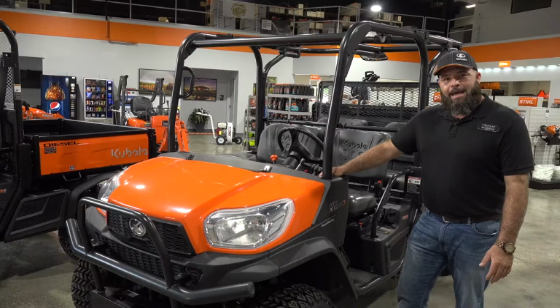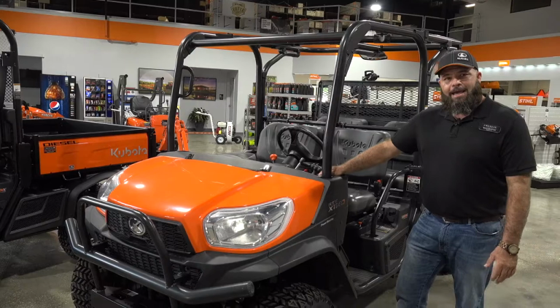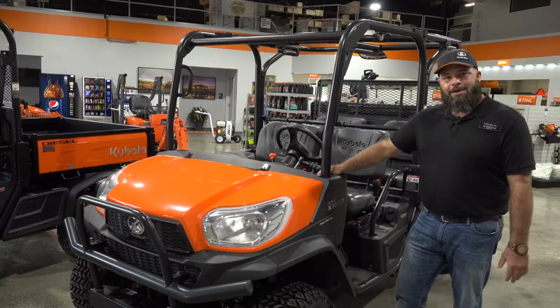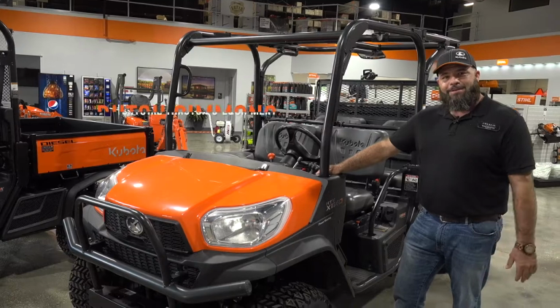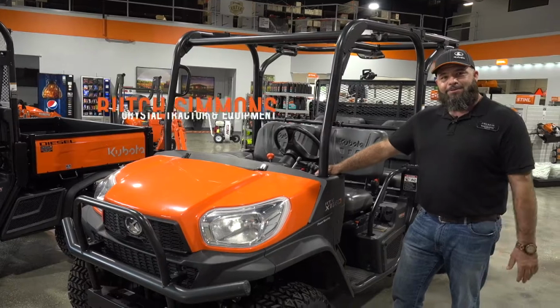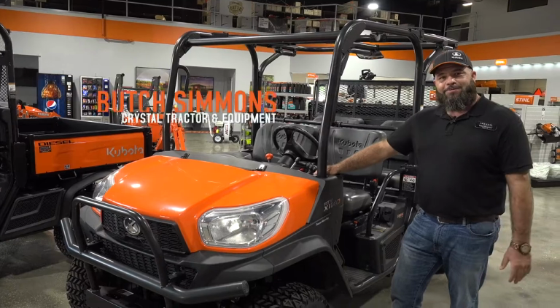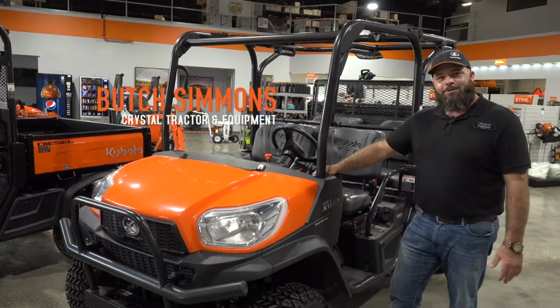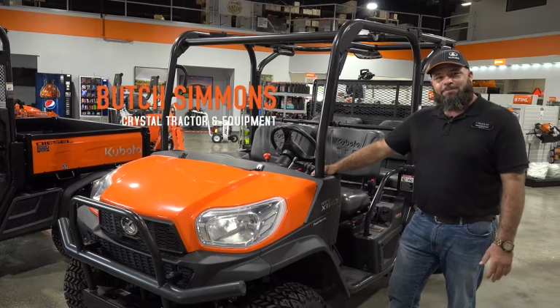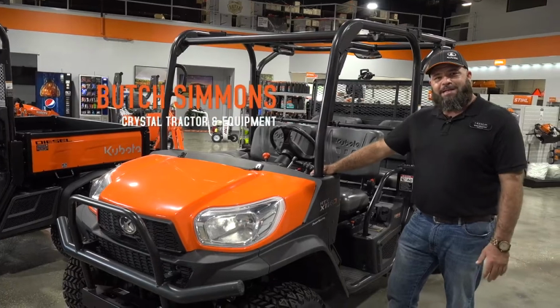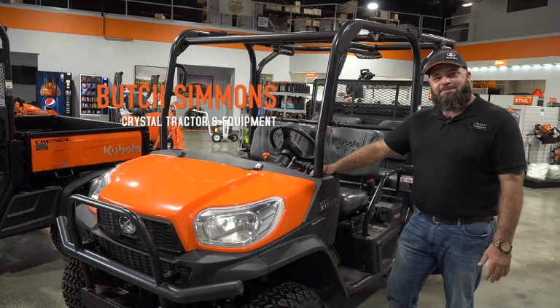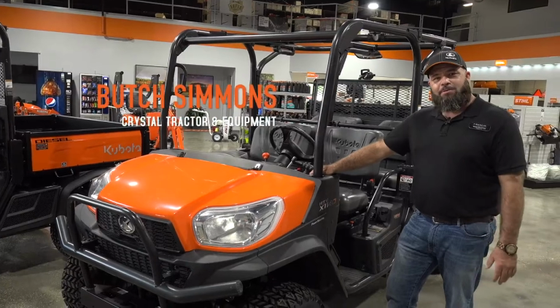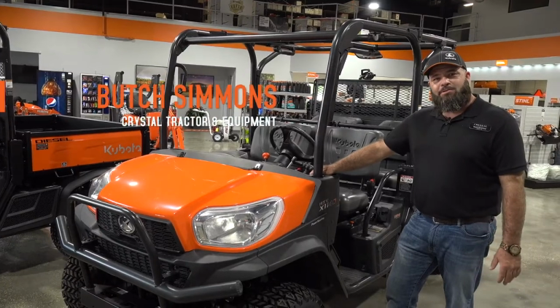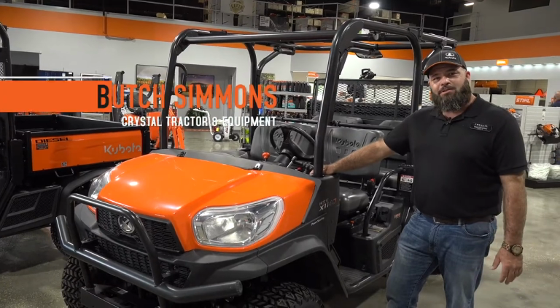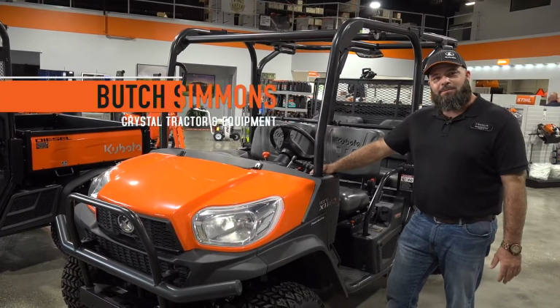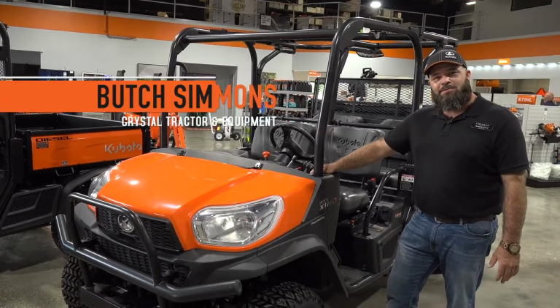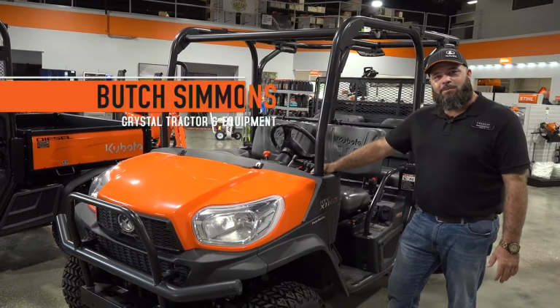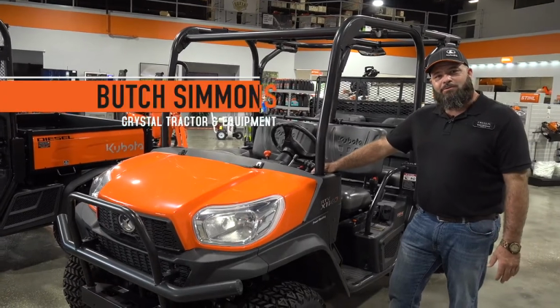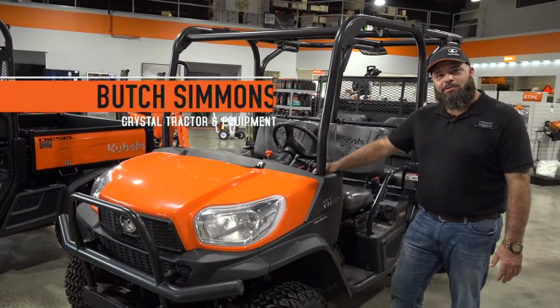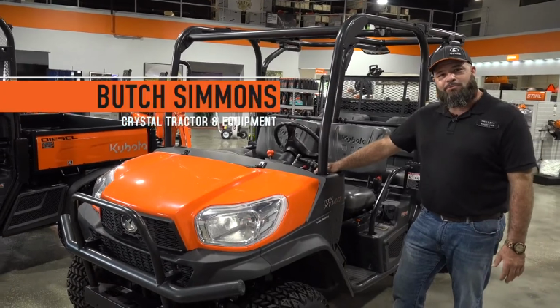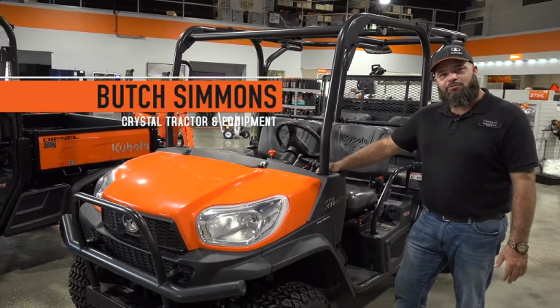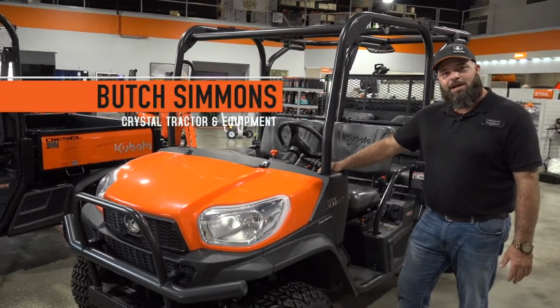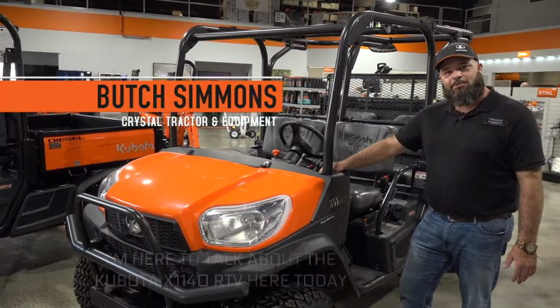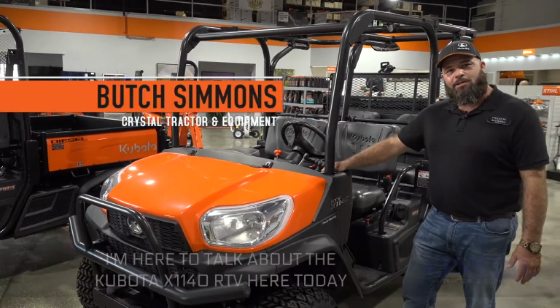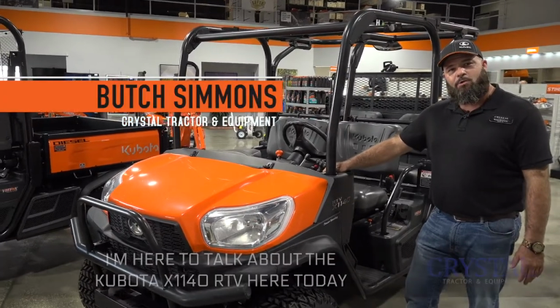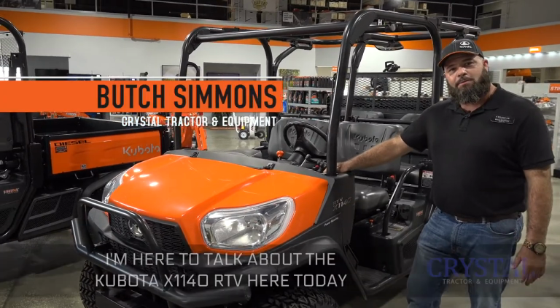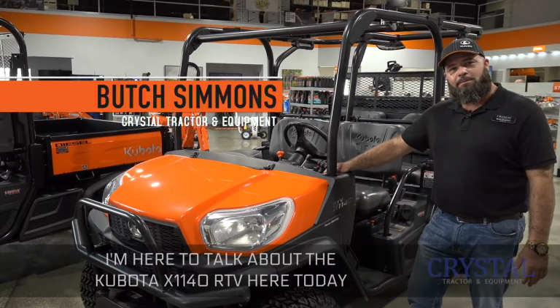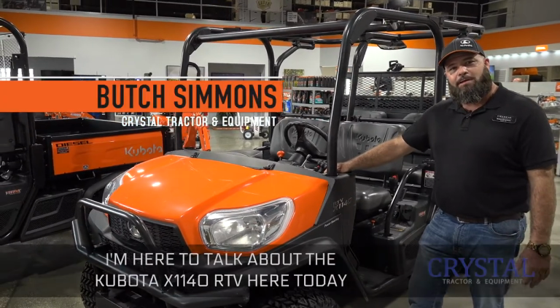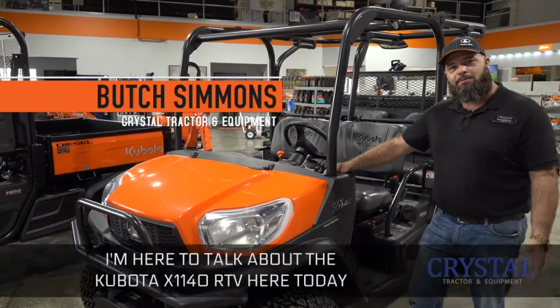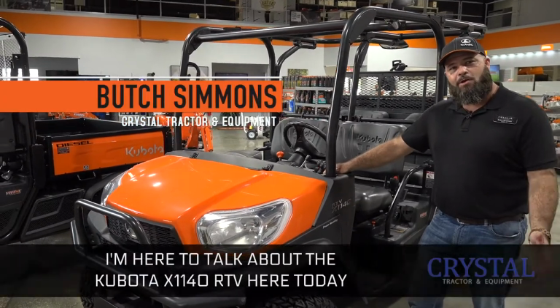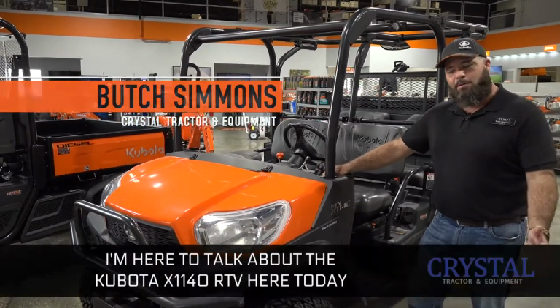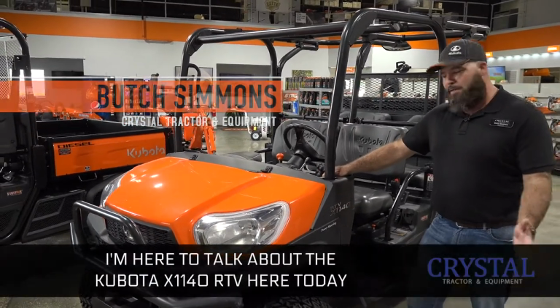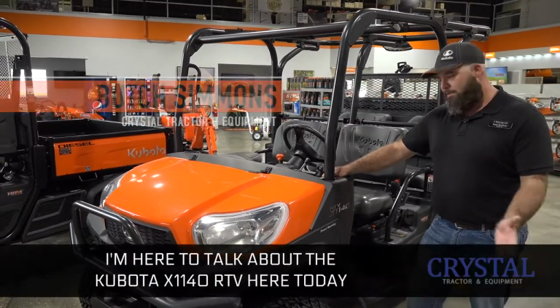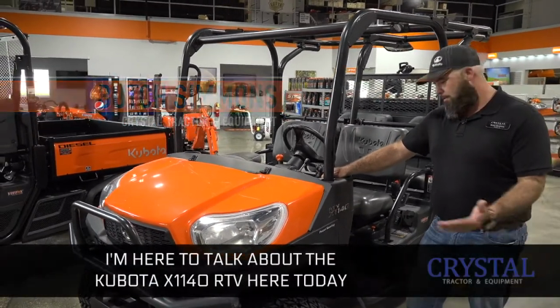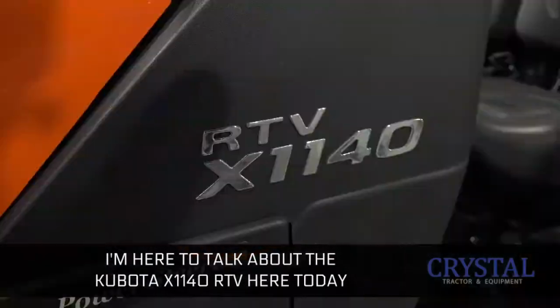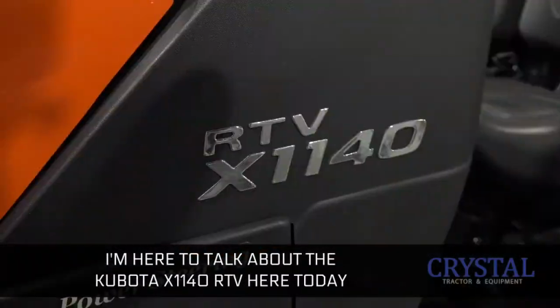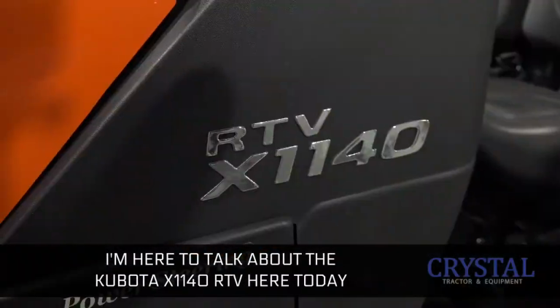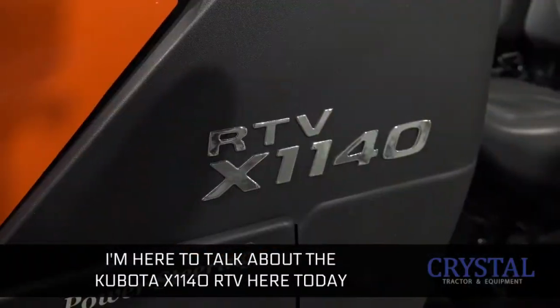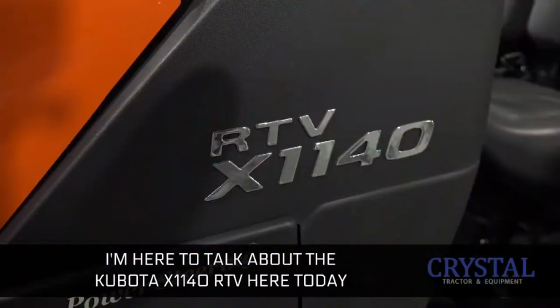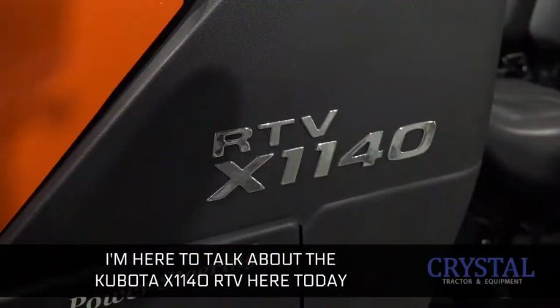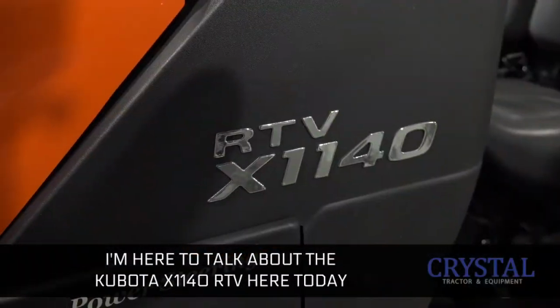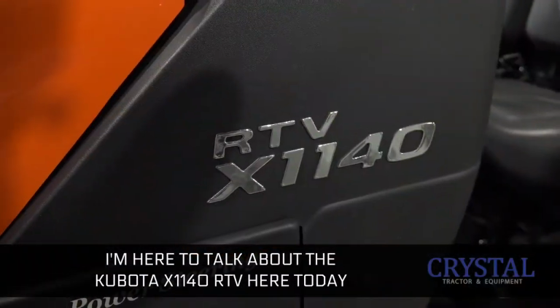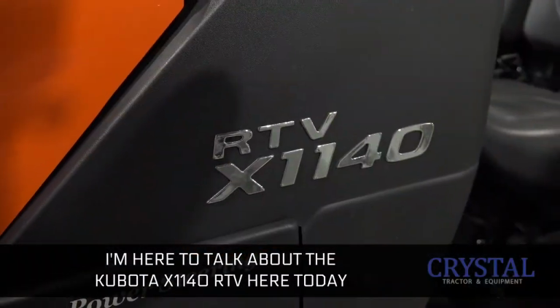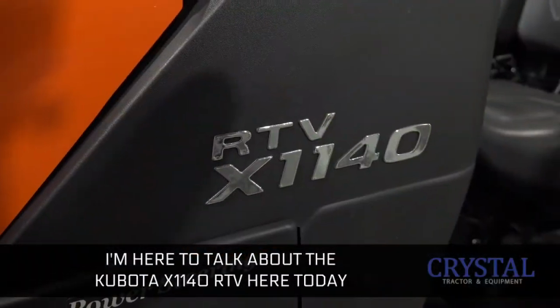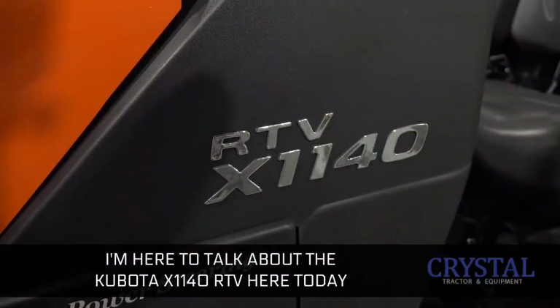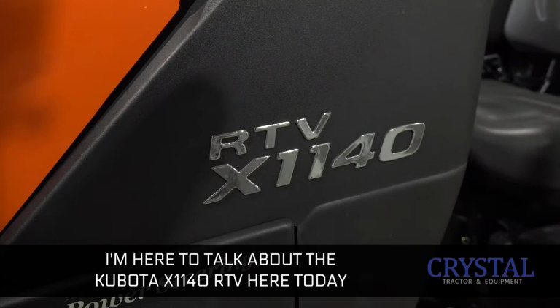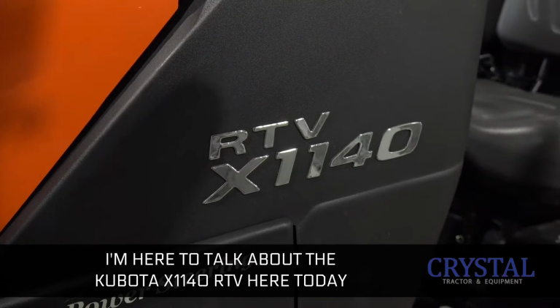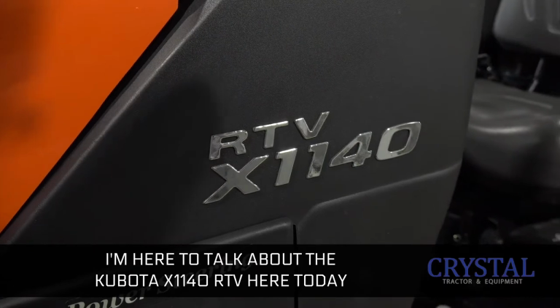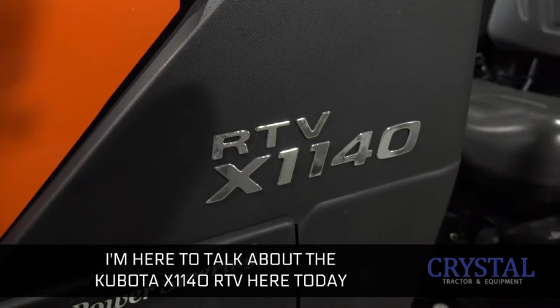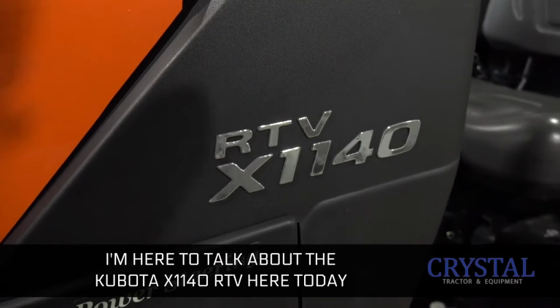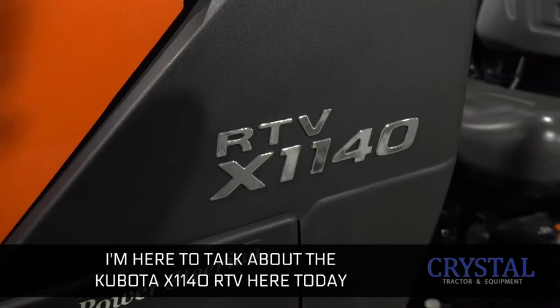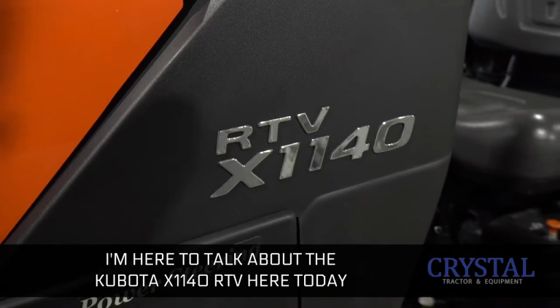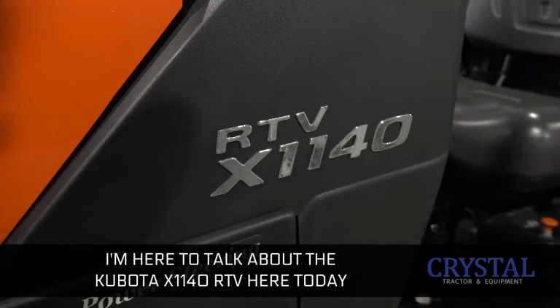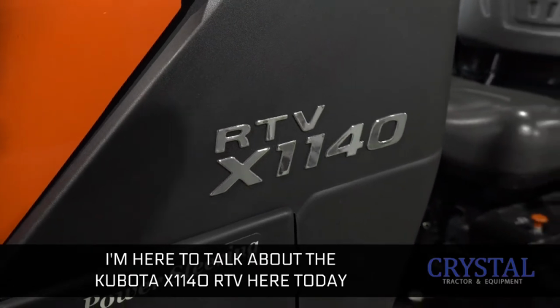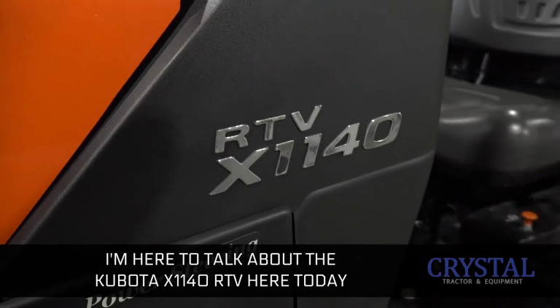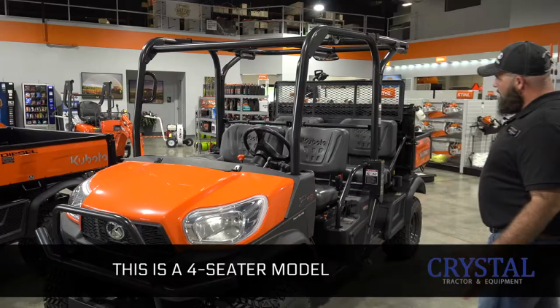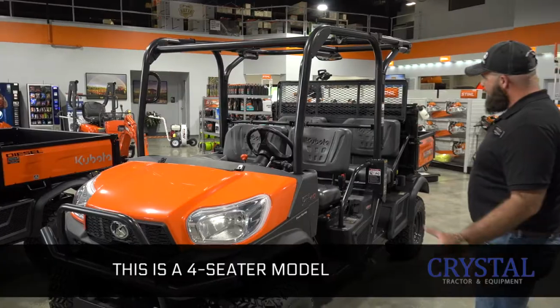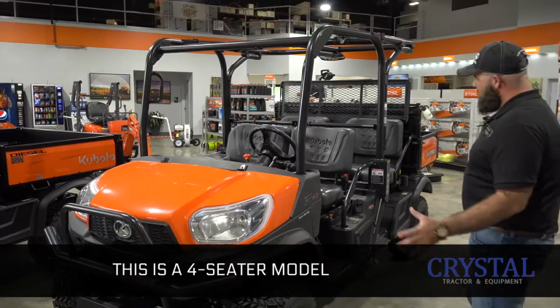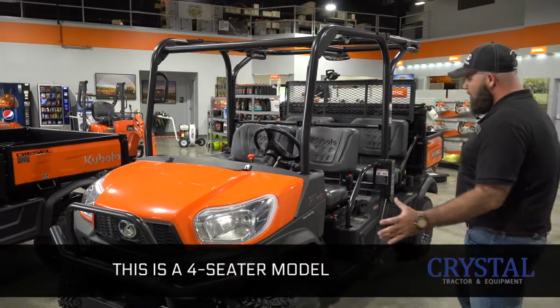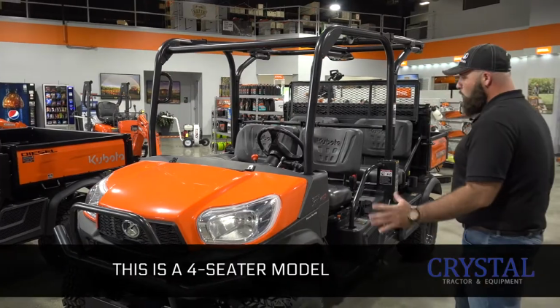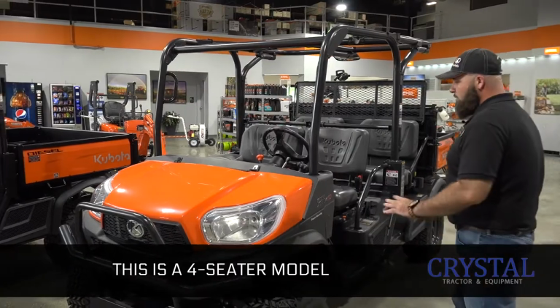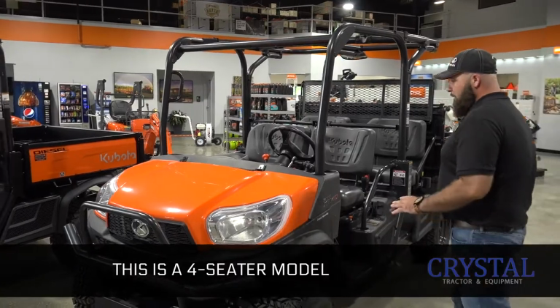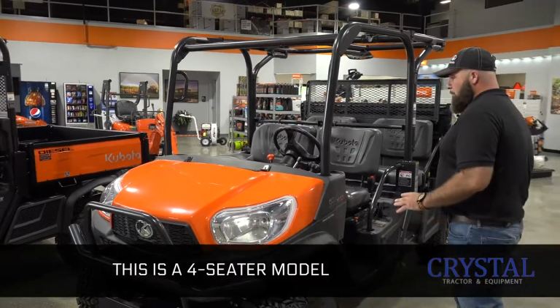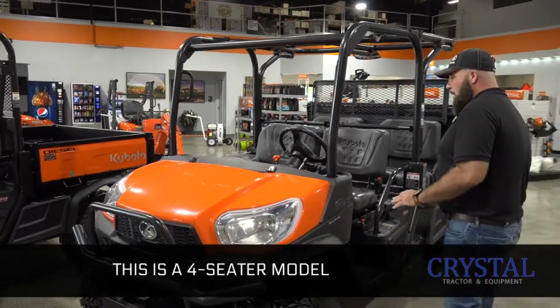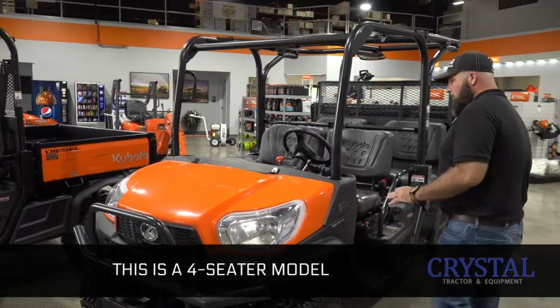Hey, how we doing folks? My name is Butch Simmons. I'm with Crystal Tractor and Equipment. I'm here to talk about the Kubota X1140 RTV here today. This is a four-seater model.